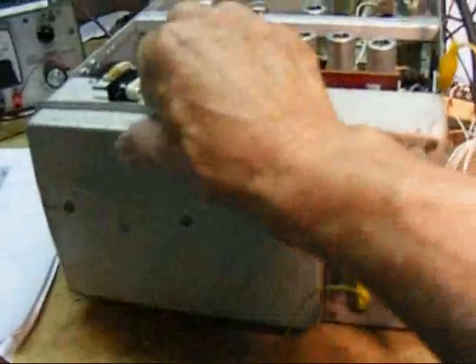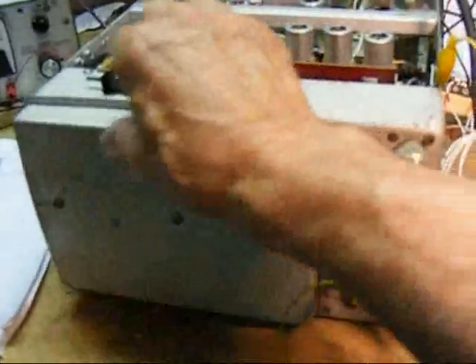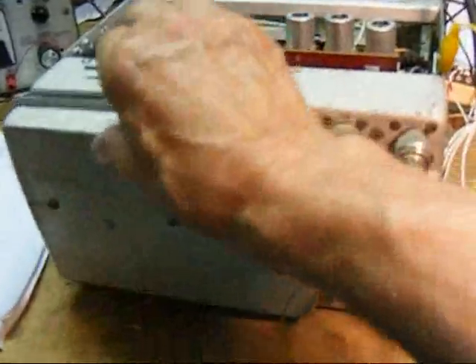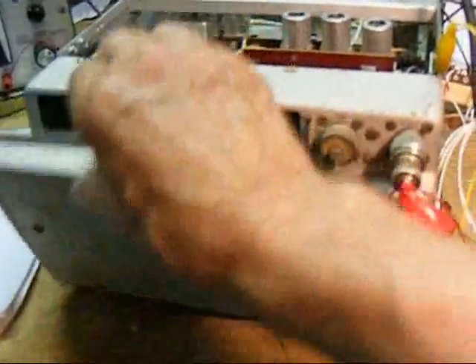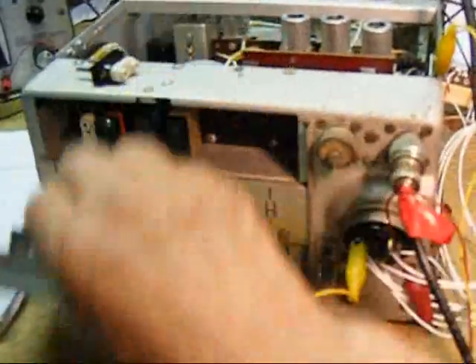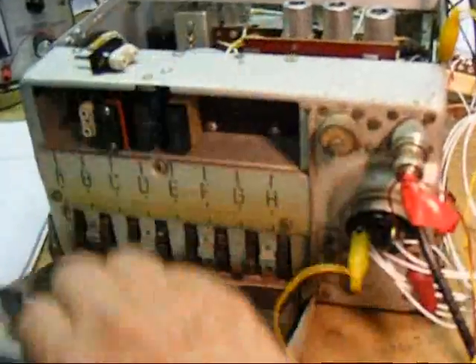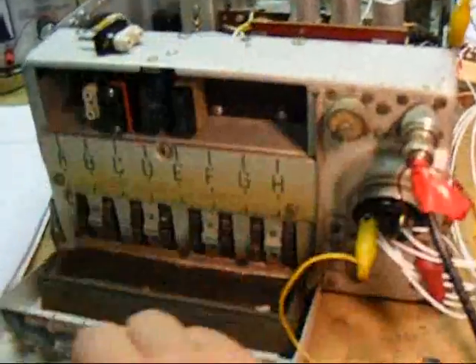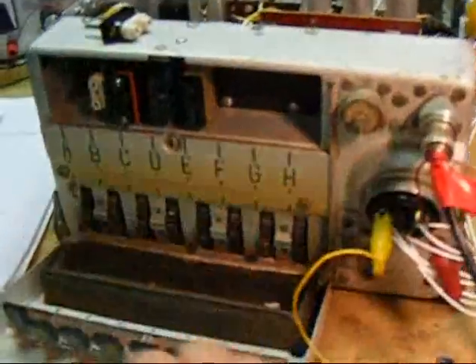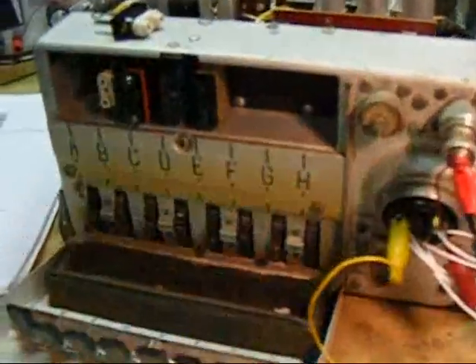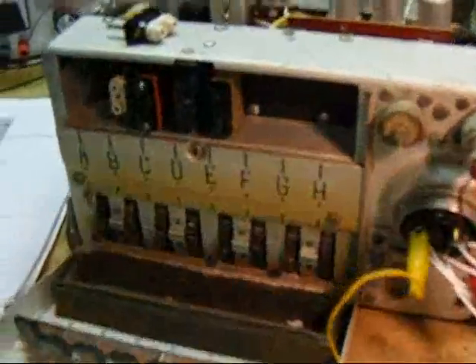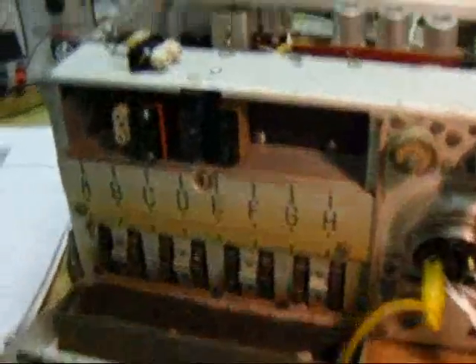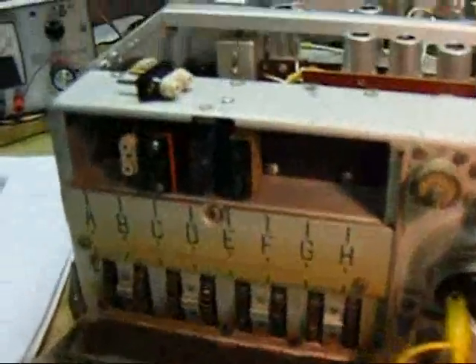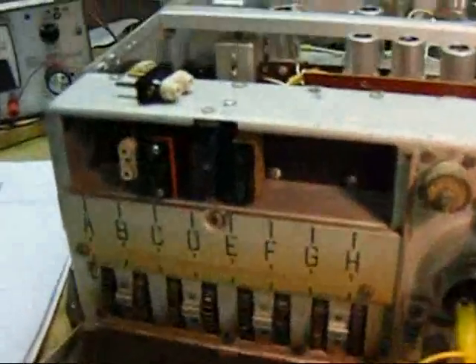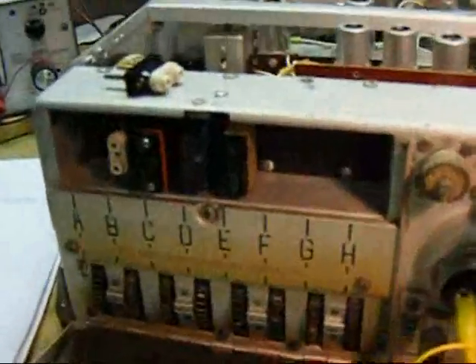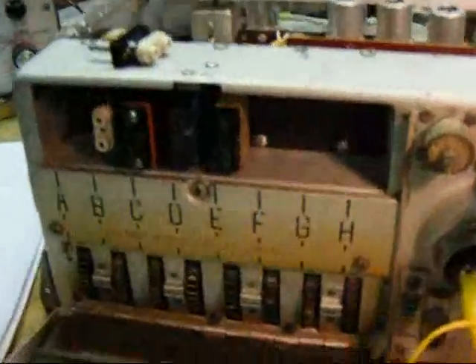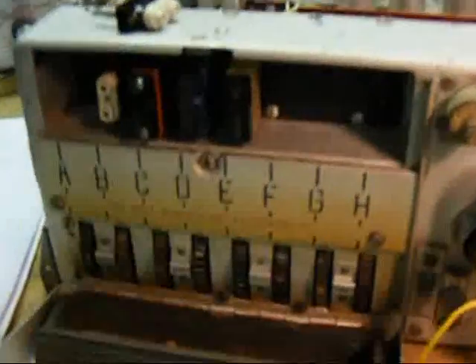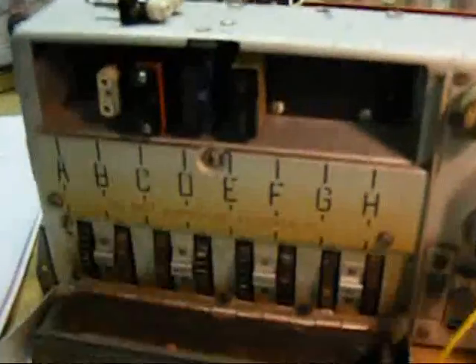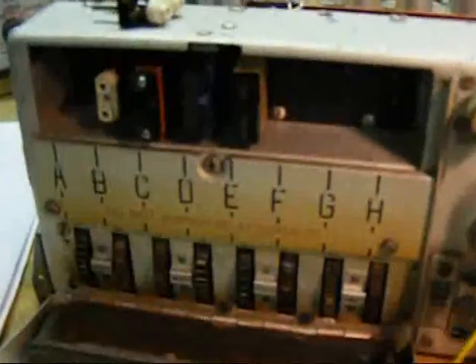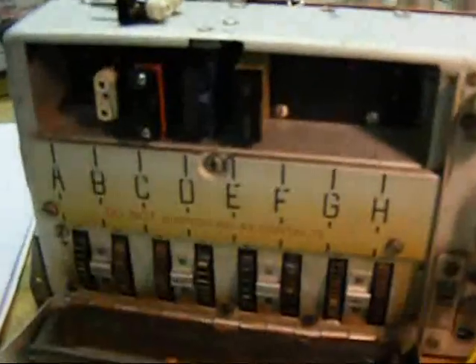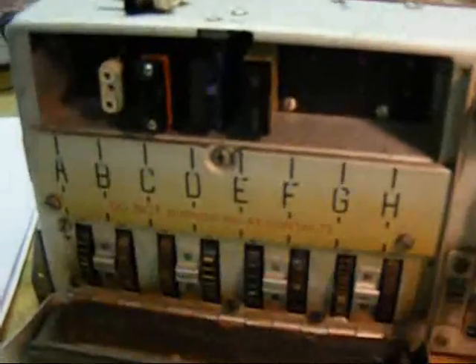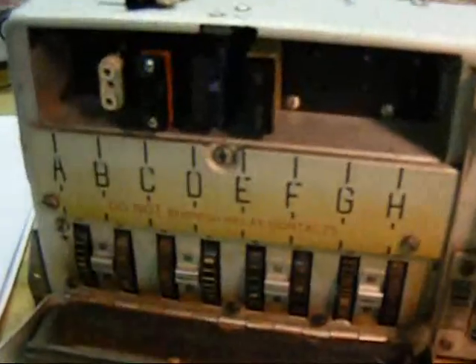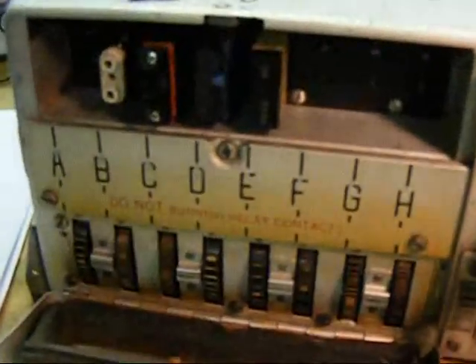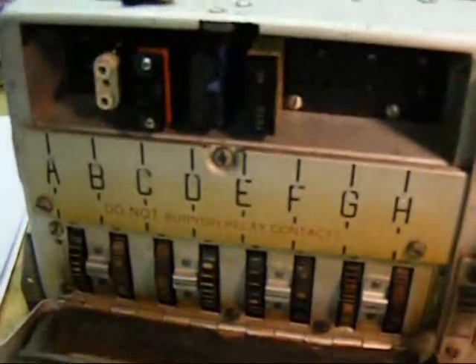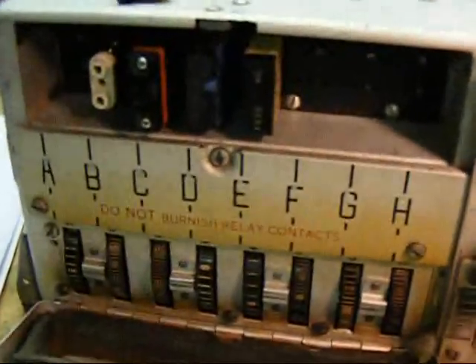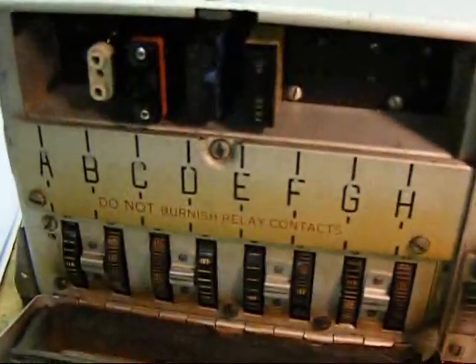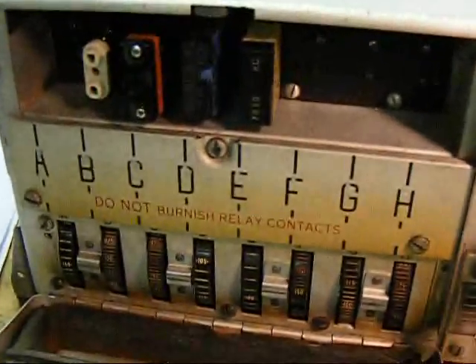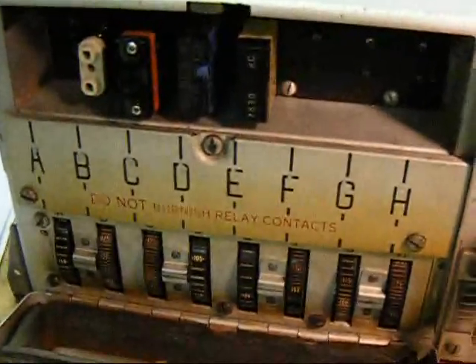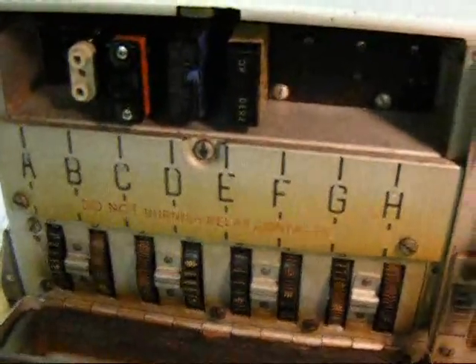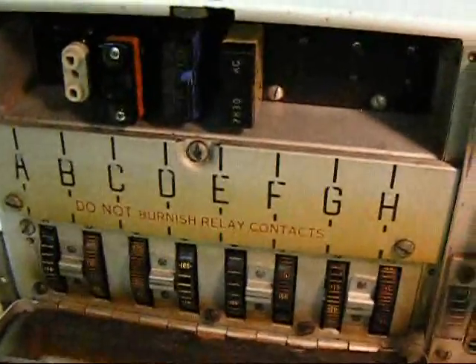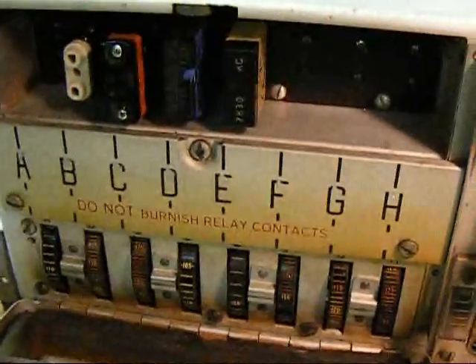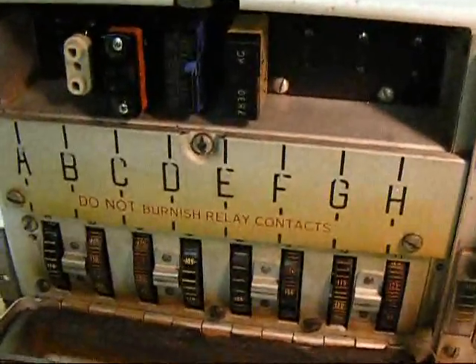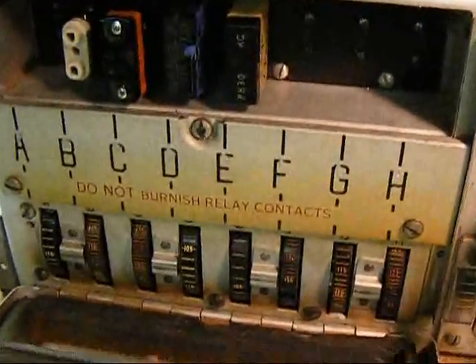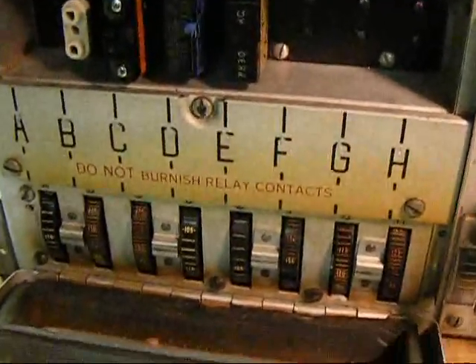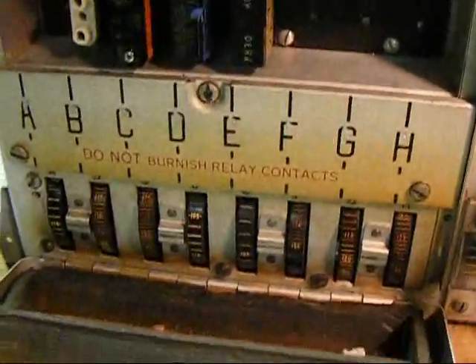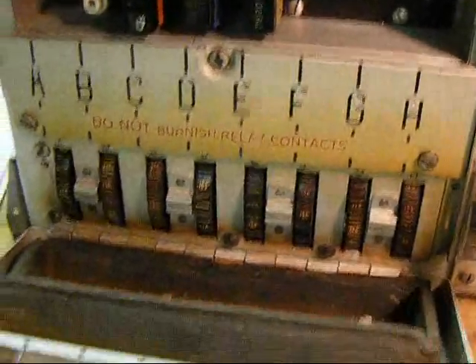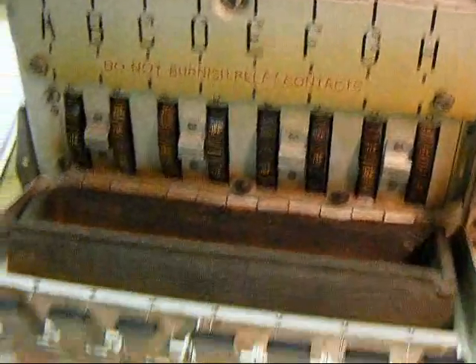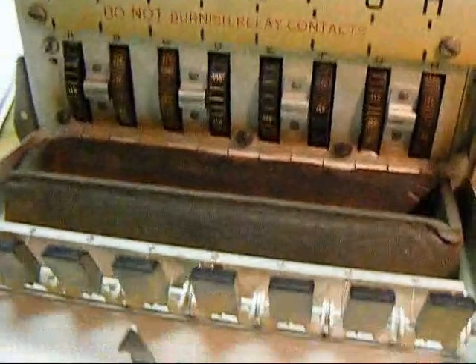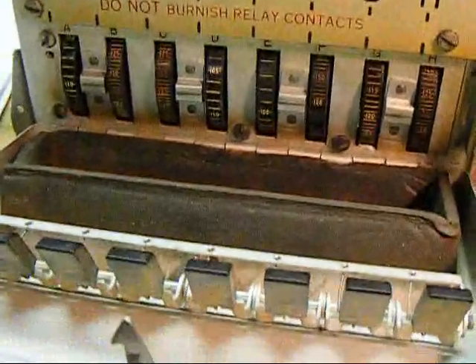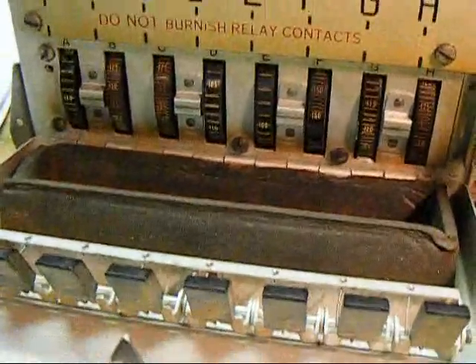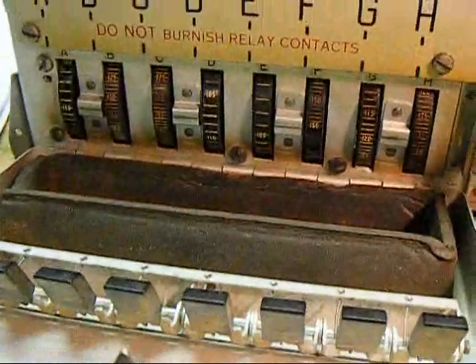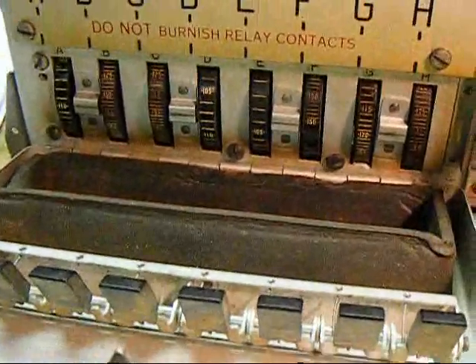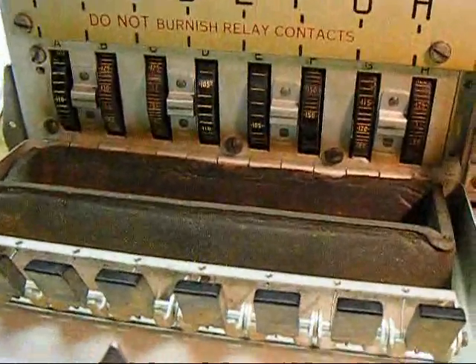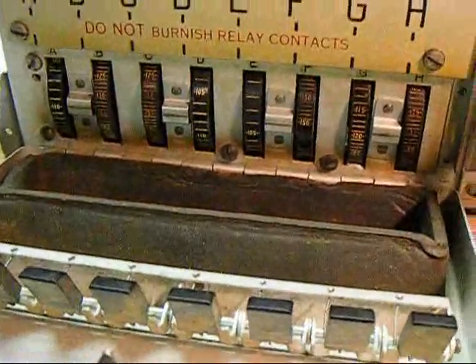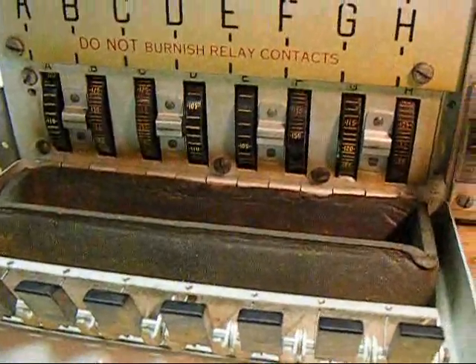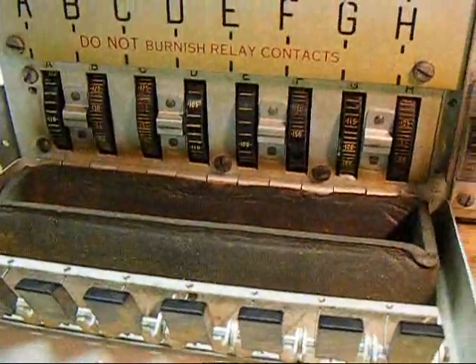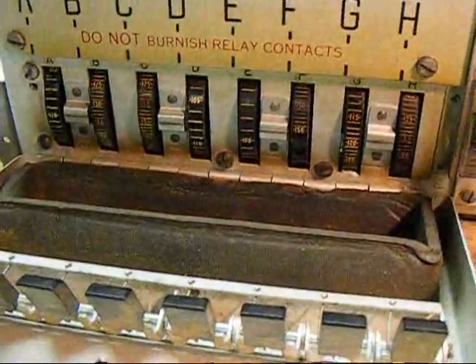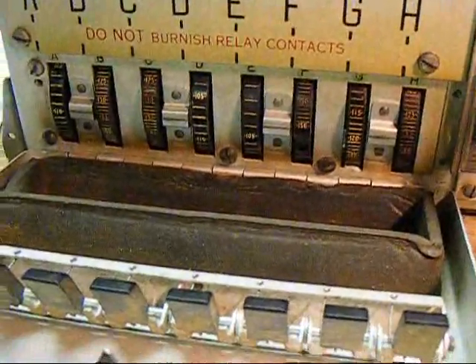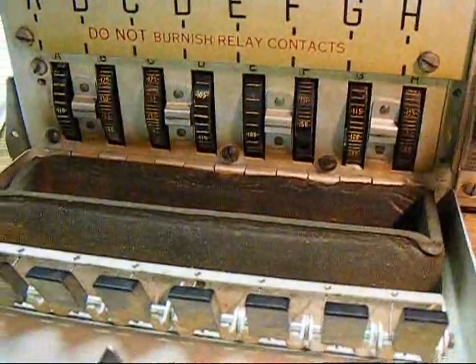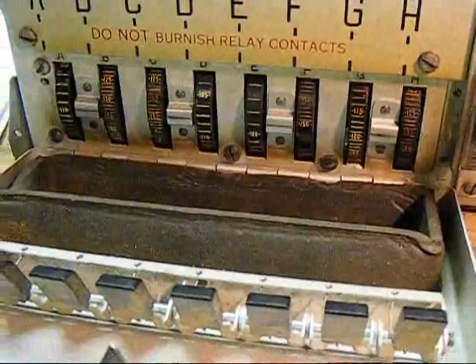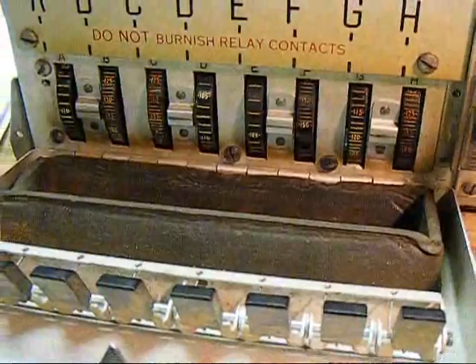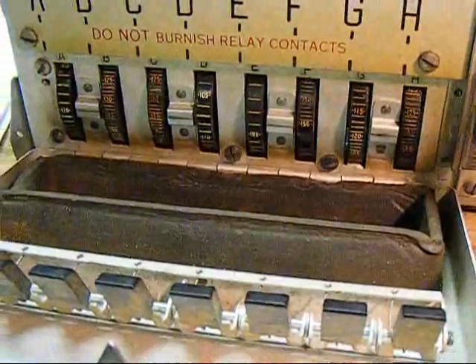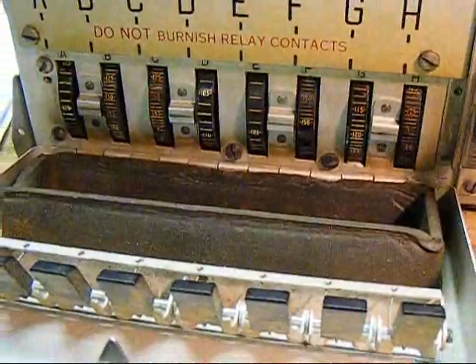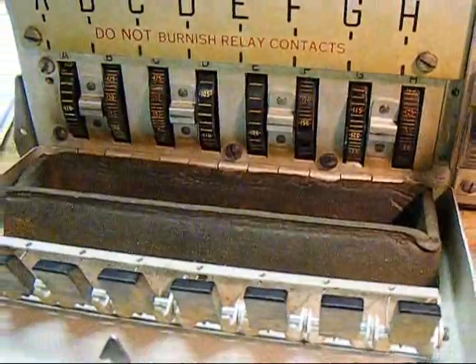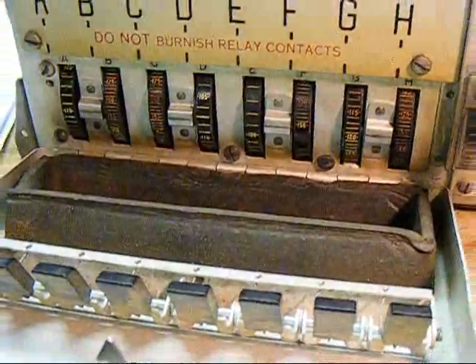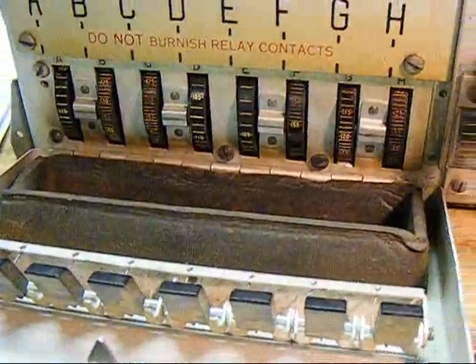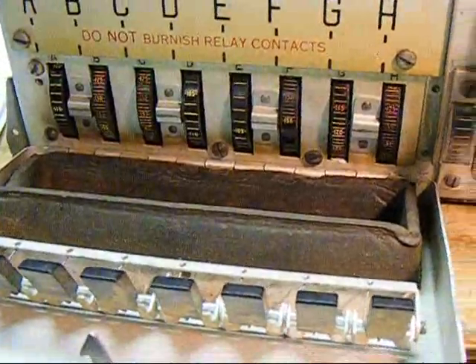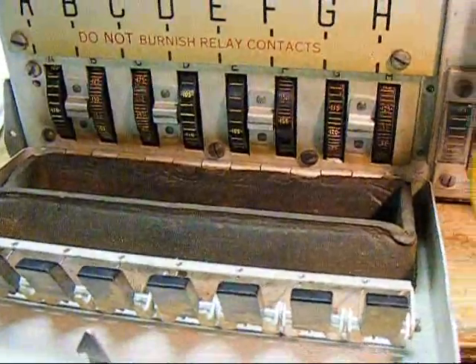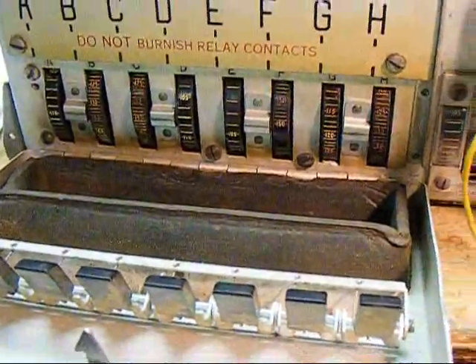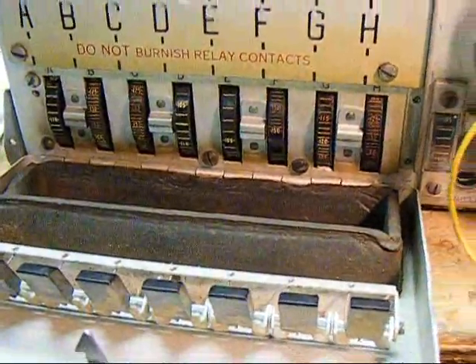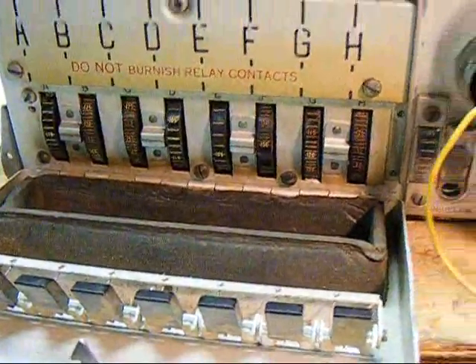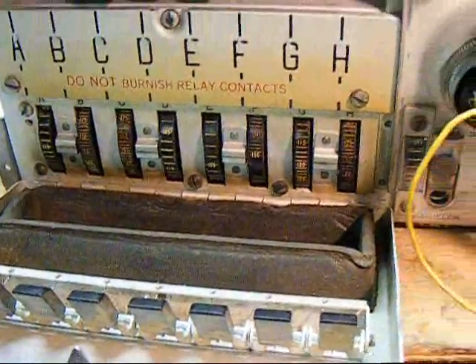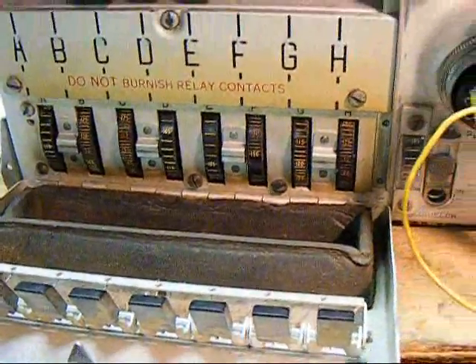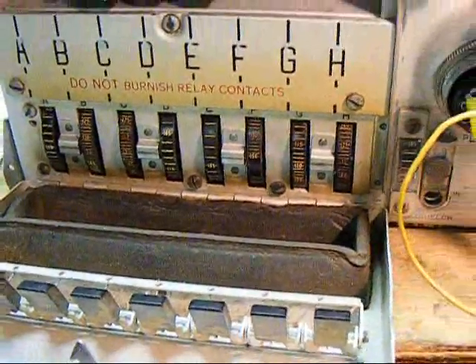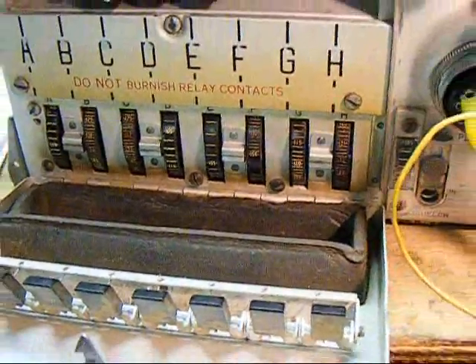8 channels, crystal control. The crystal sockets are here, and these are the pre-setting knobs for the different channels.